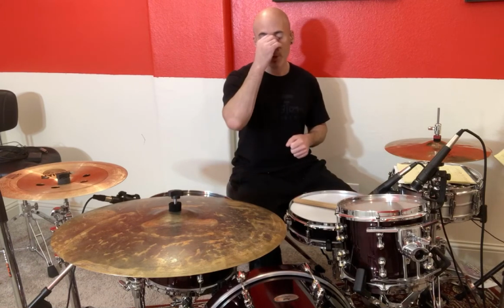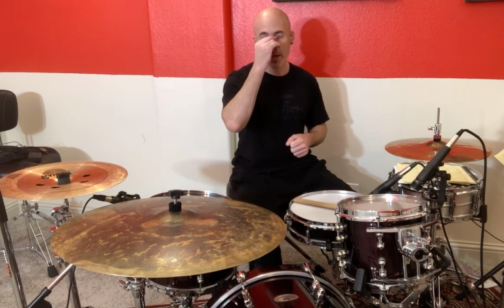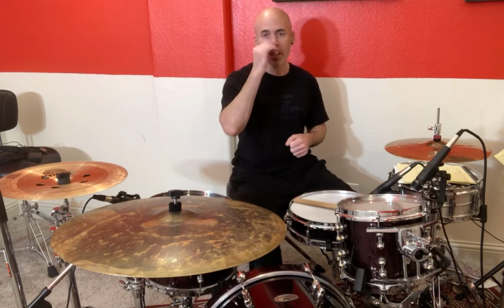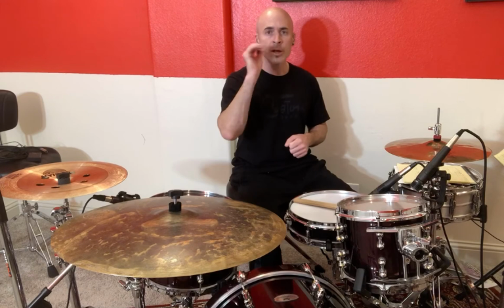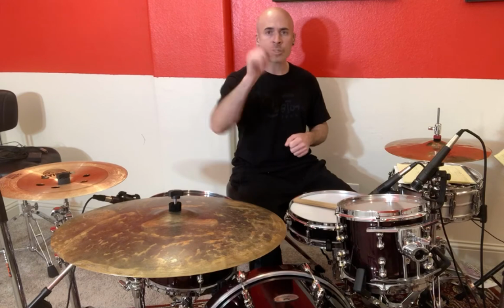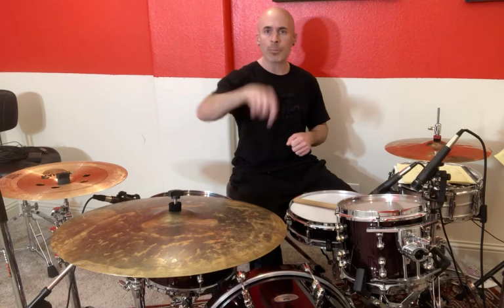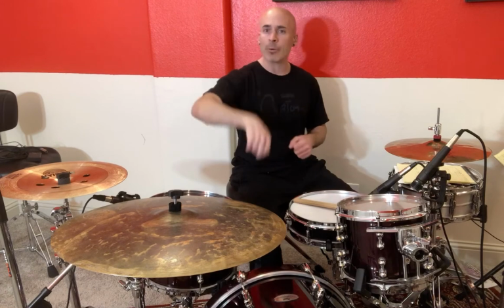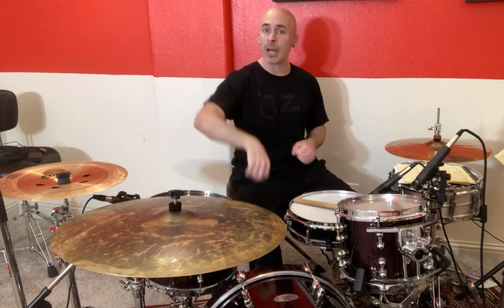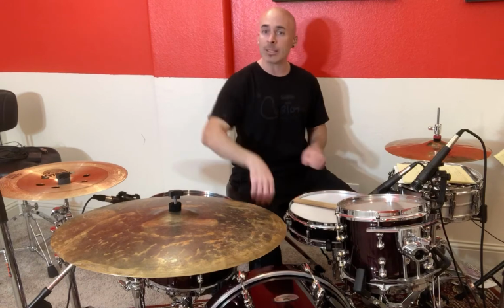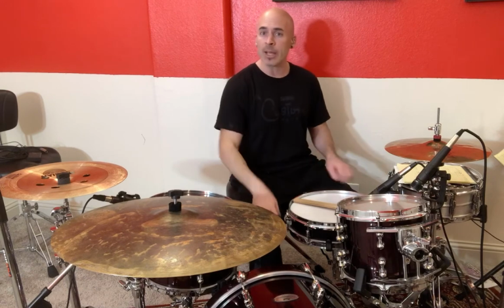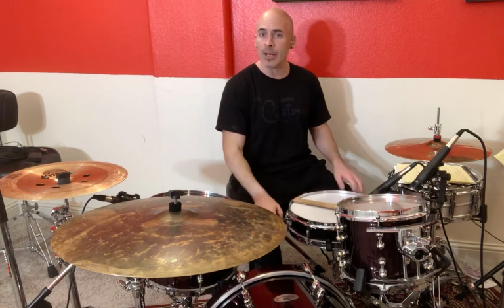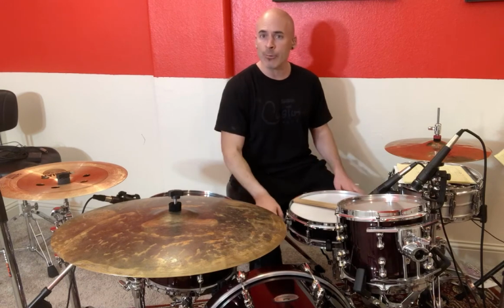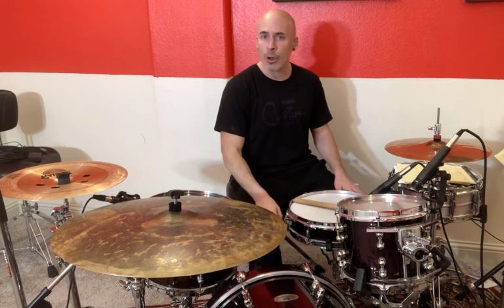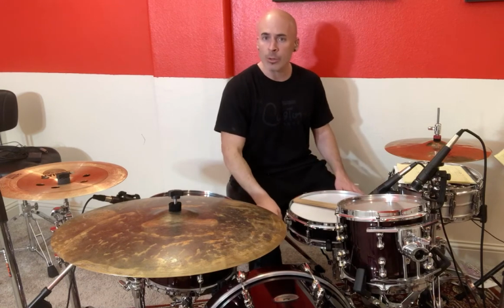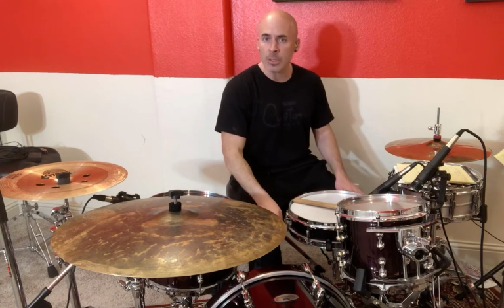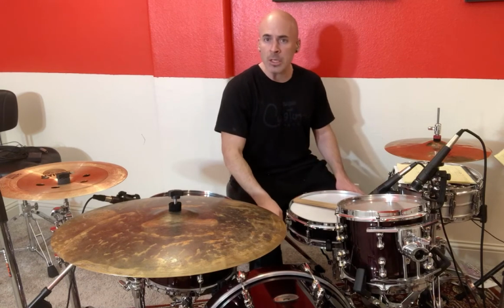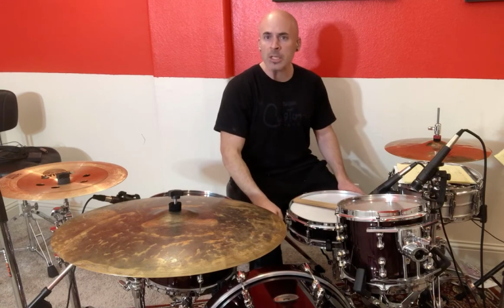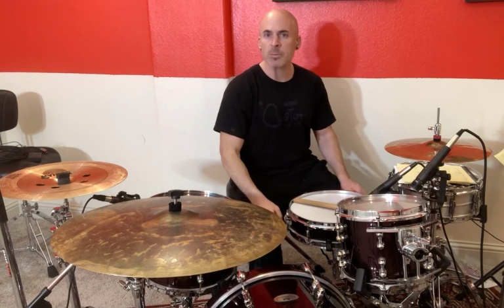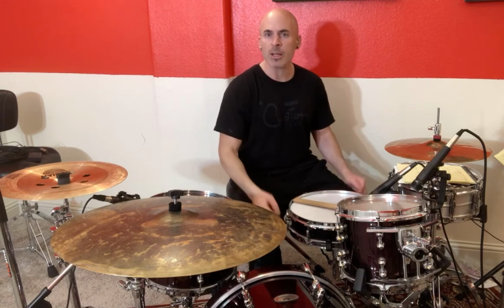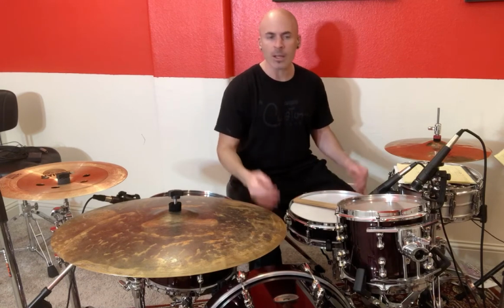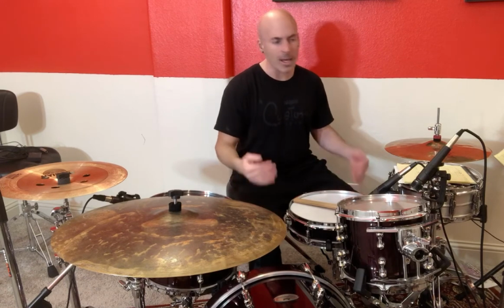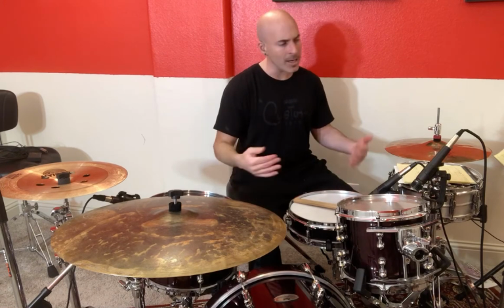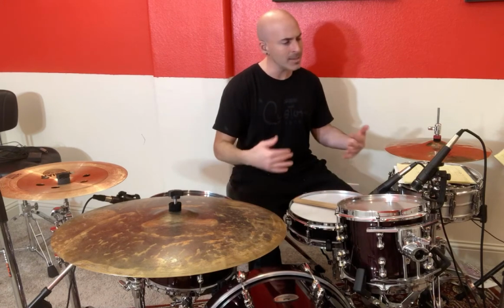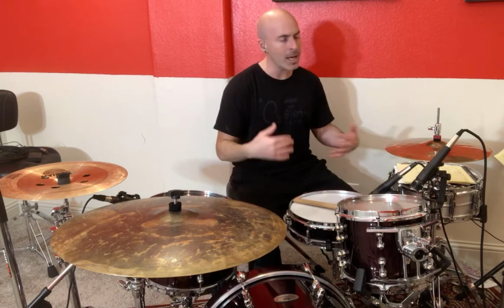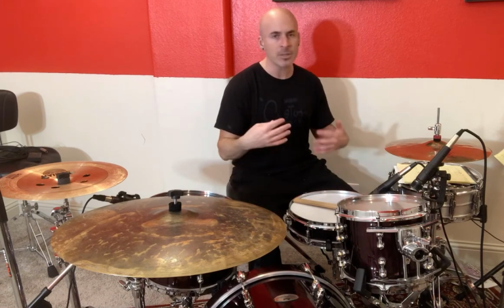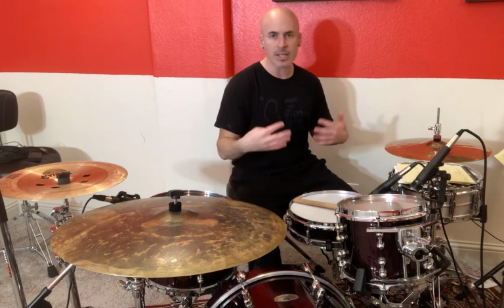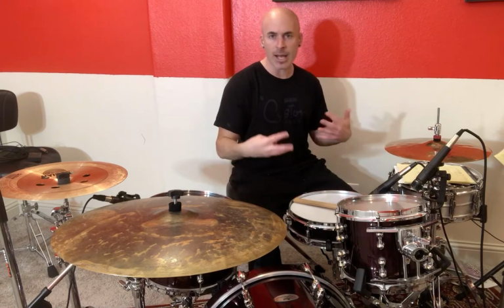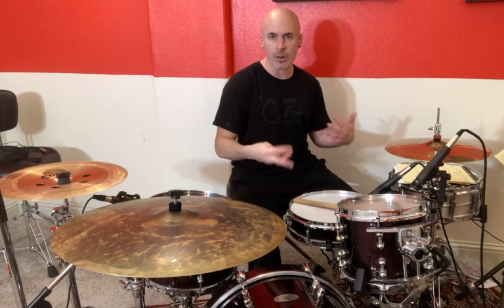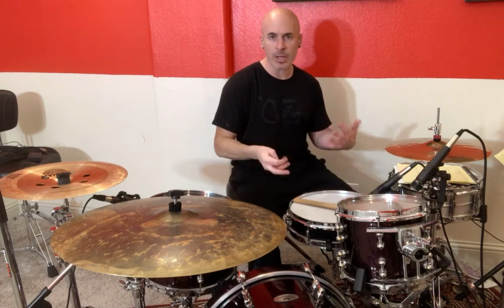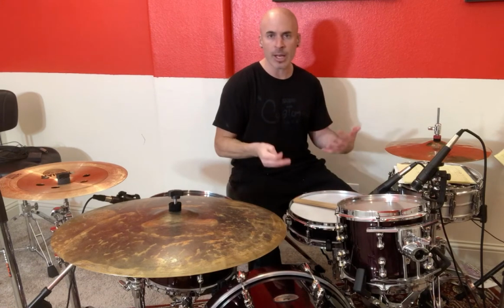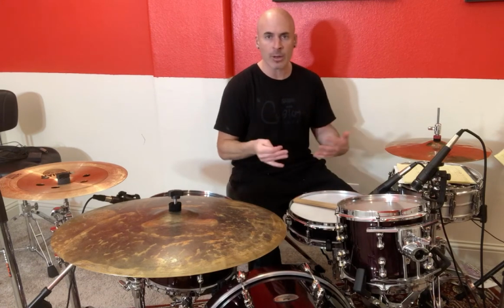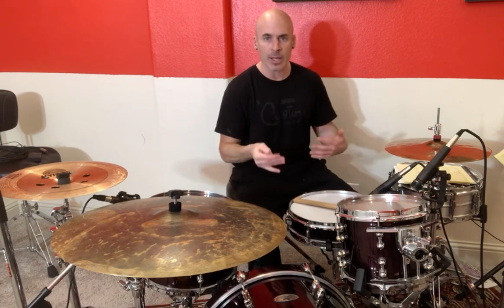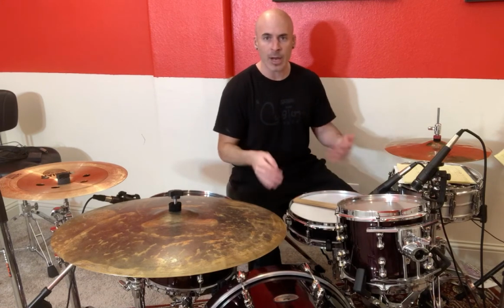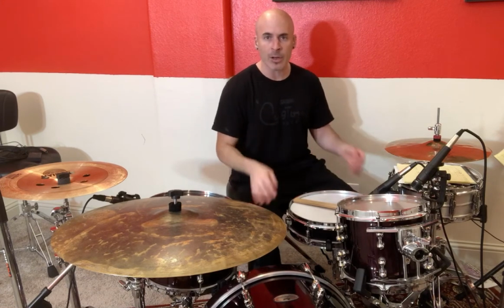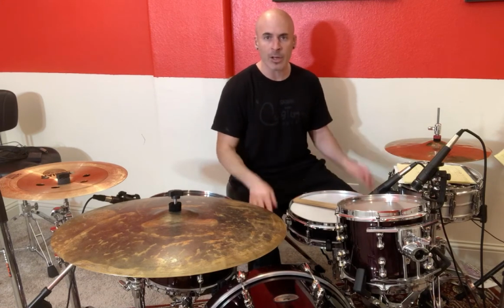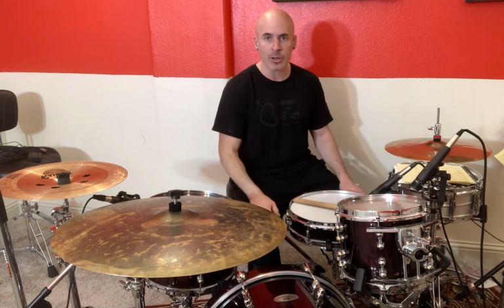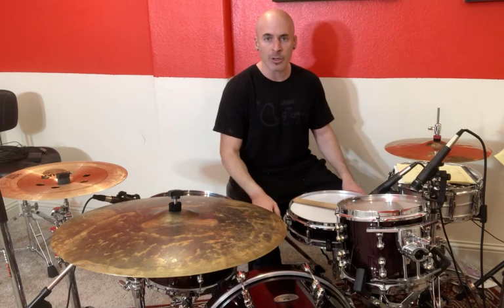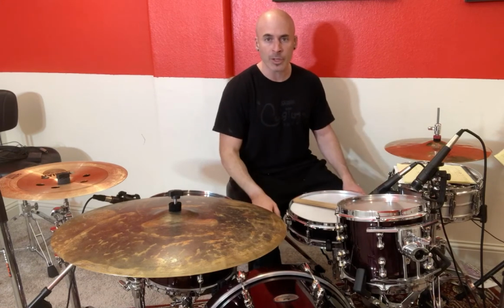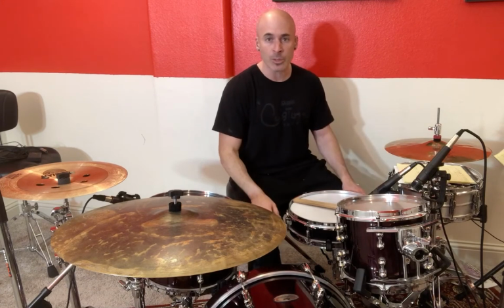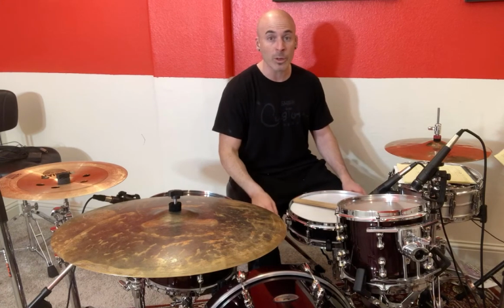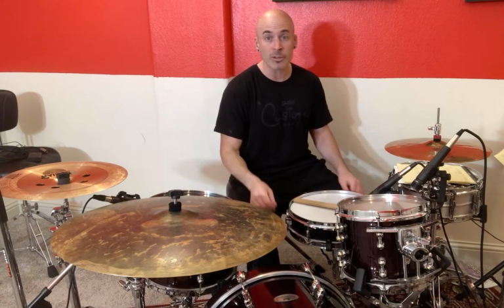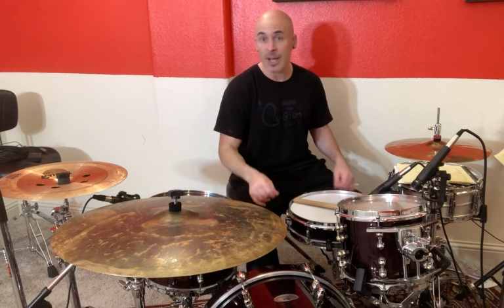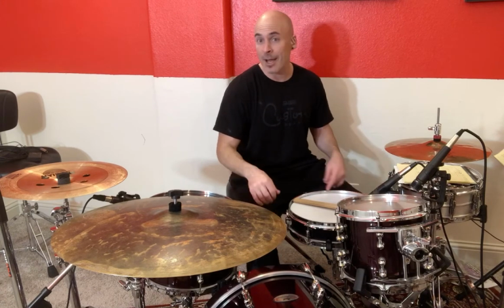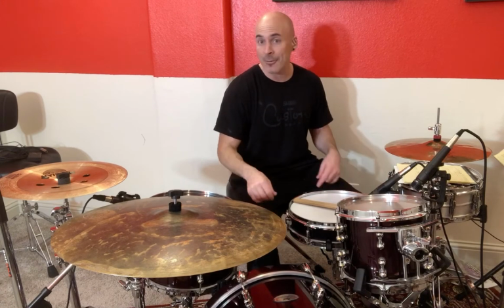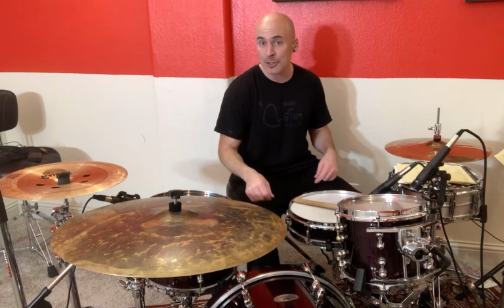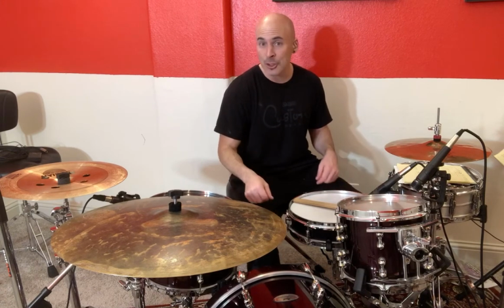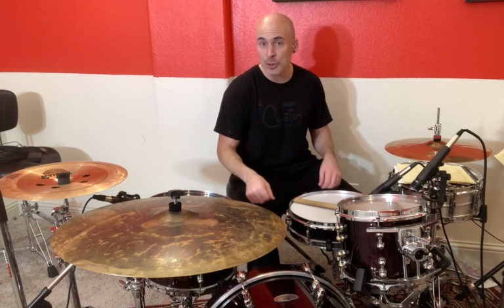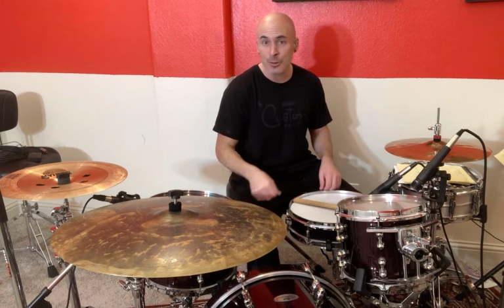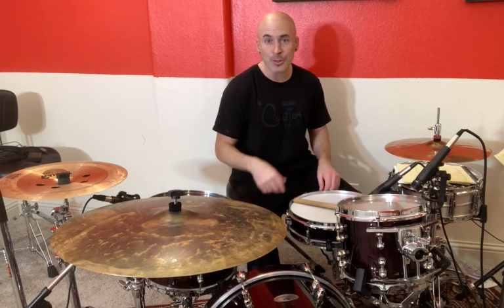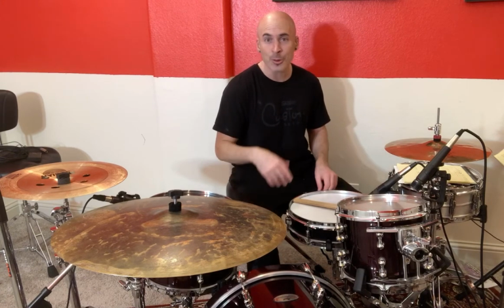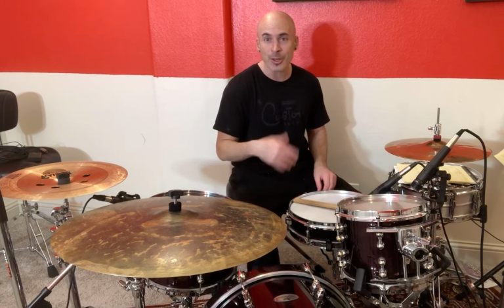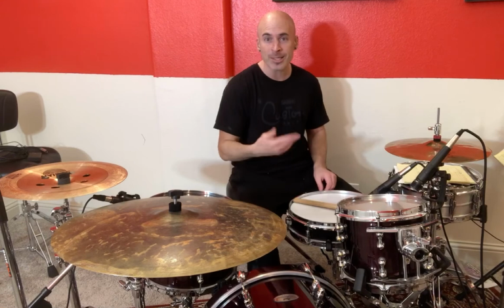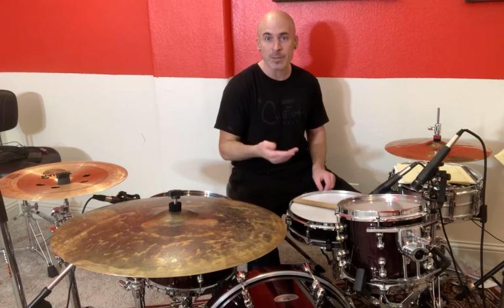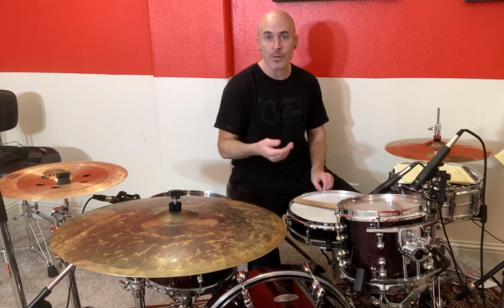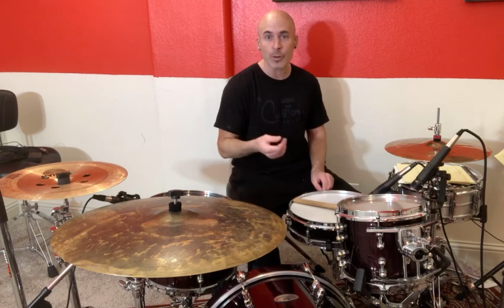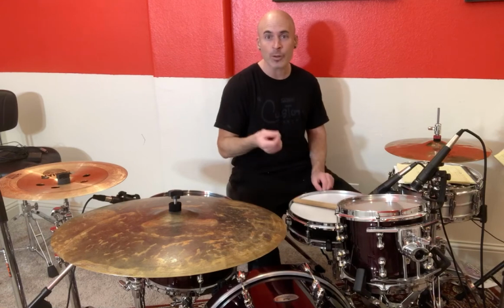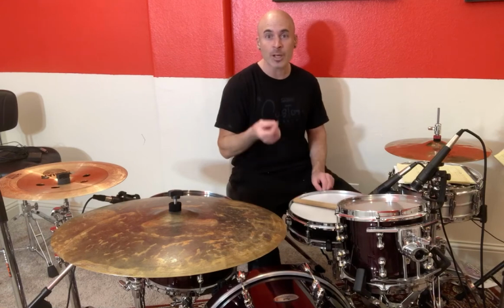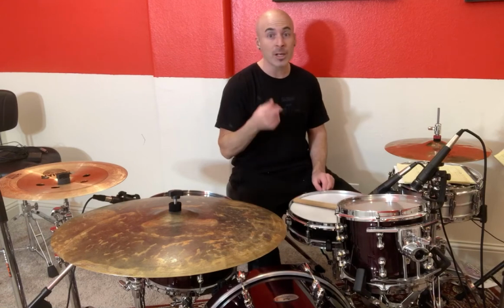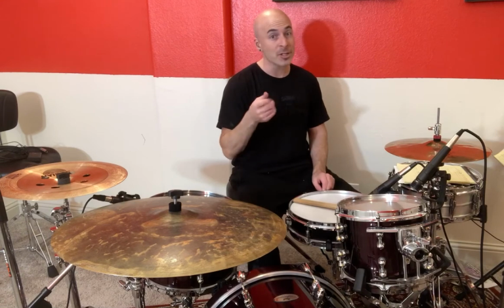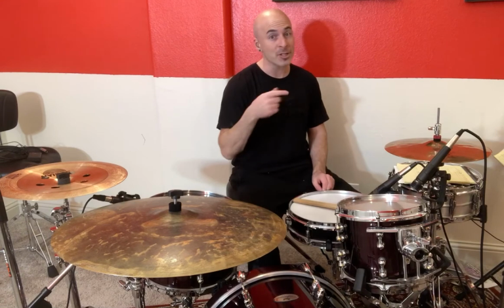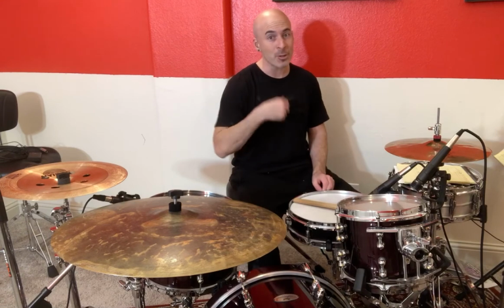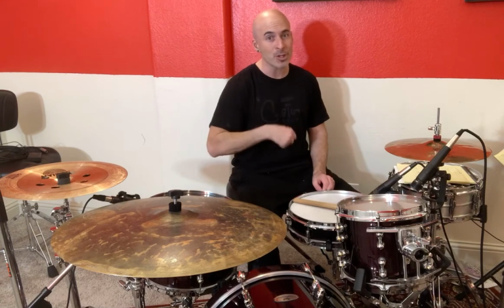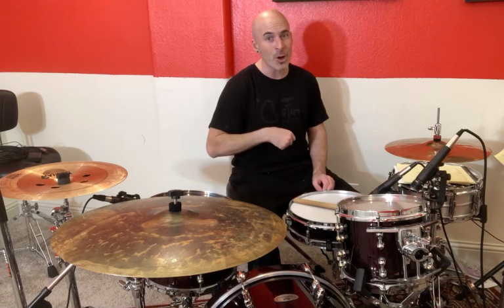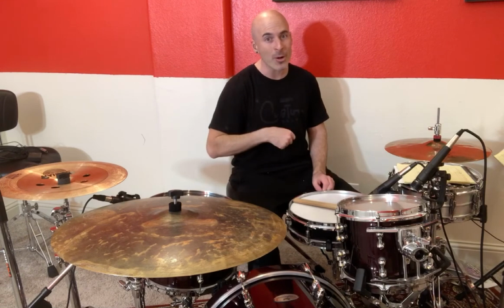Practice that on your own. Spend a lot of time just counting, counting, counting. You can do this while you're tying your shoes or eating some food — just don't choke.